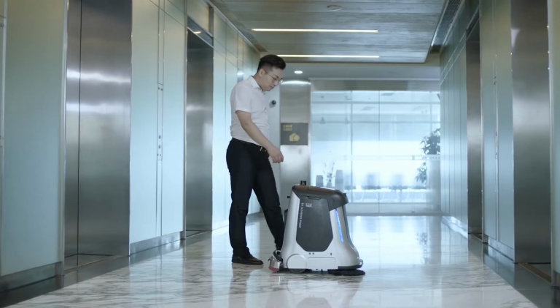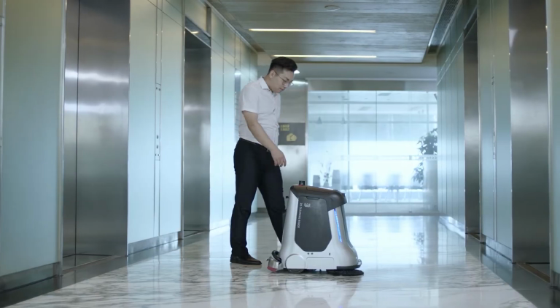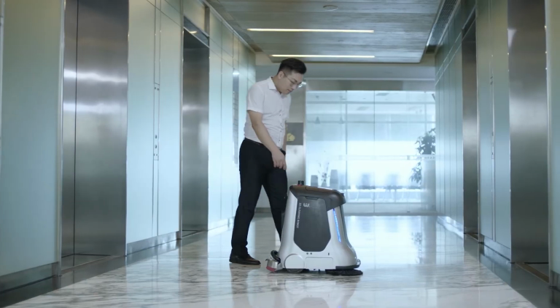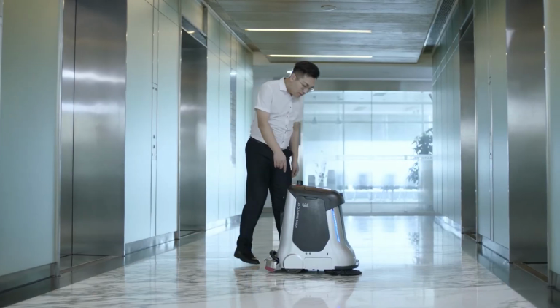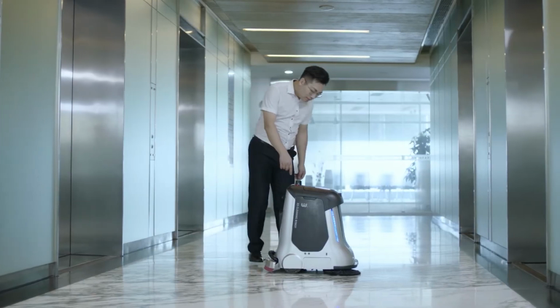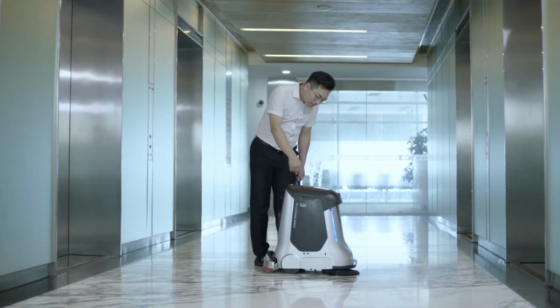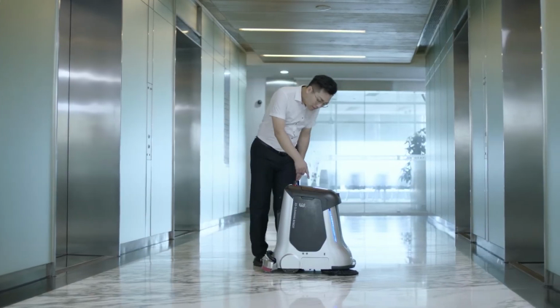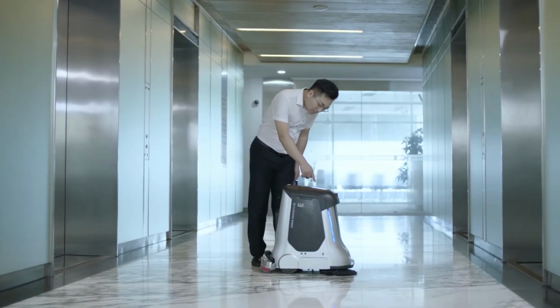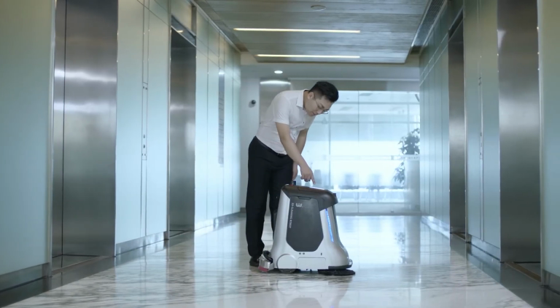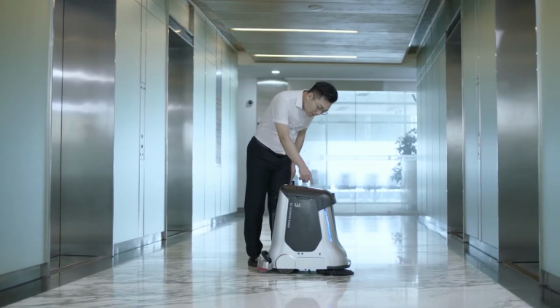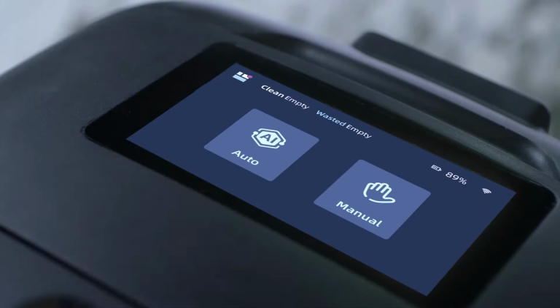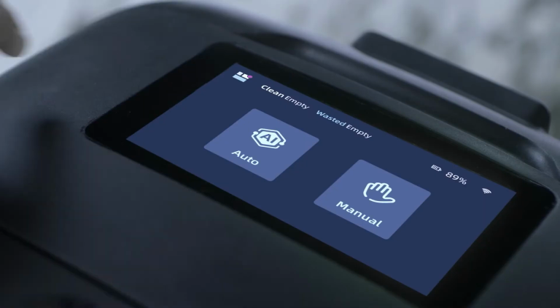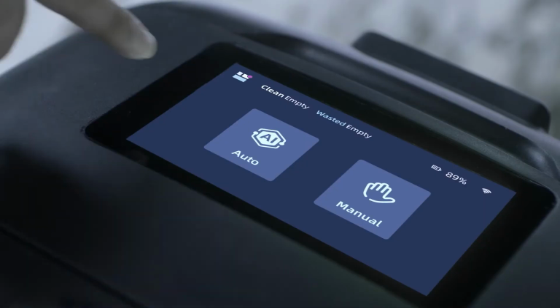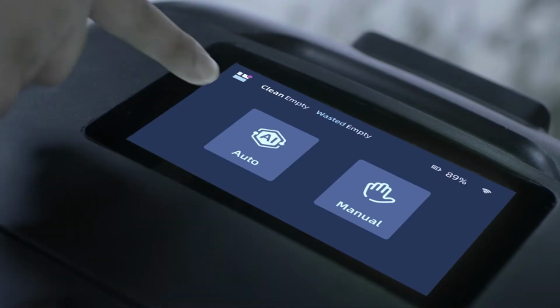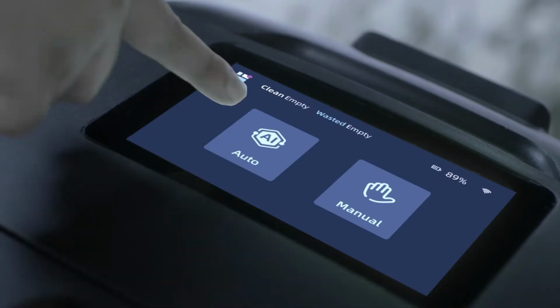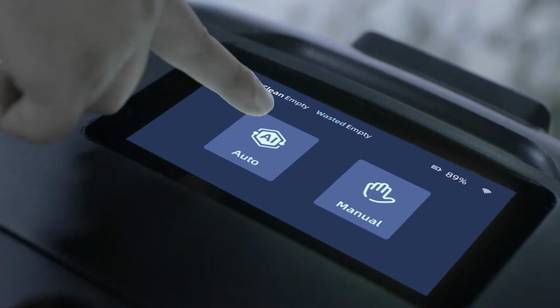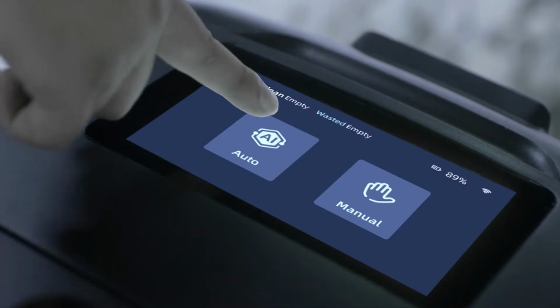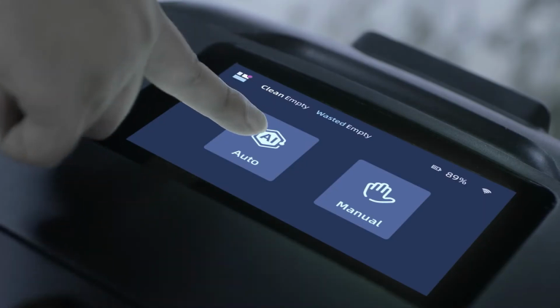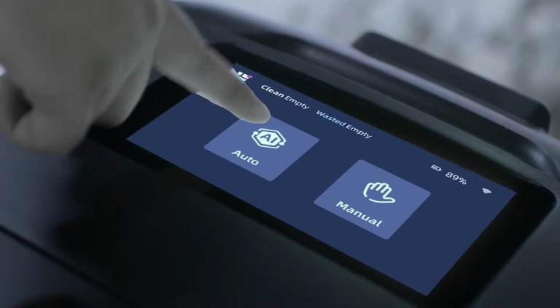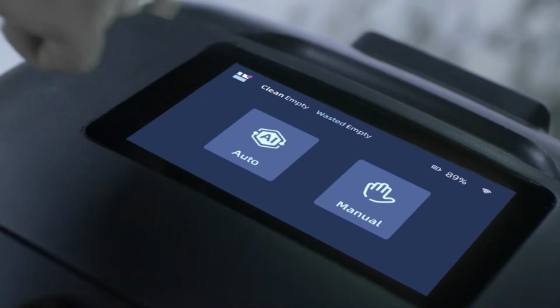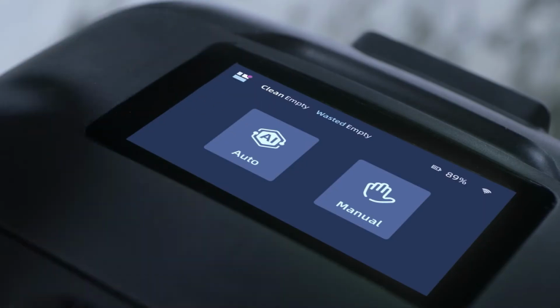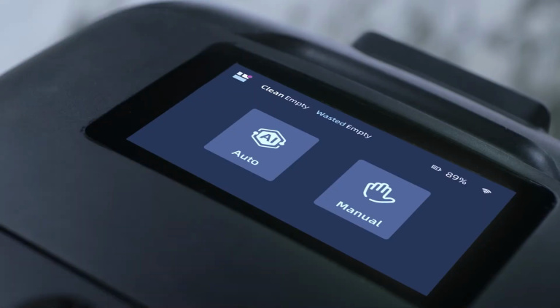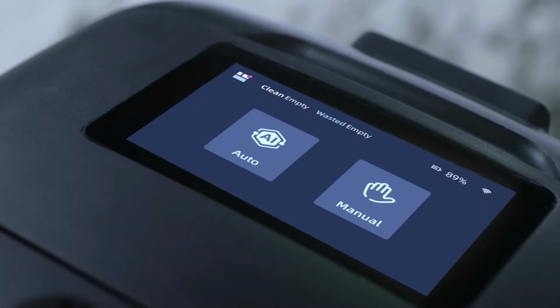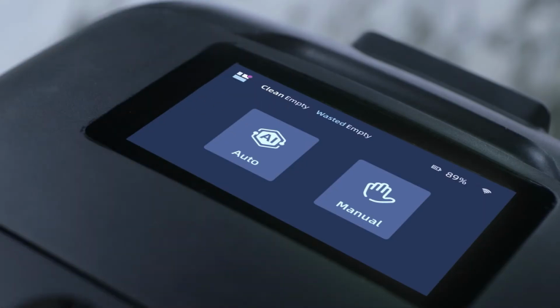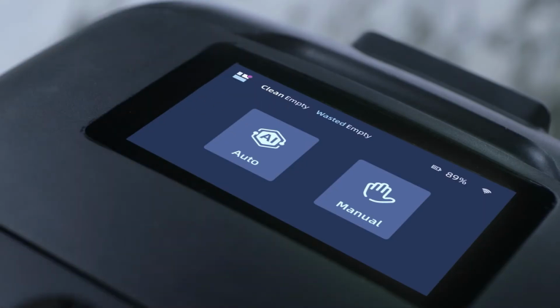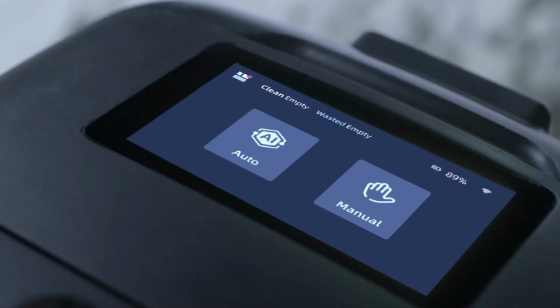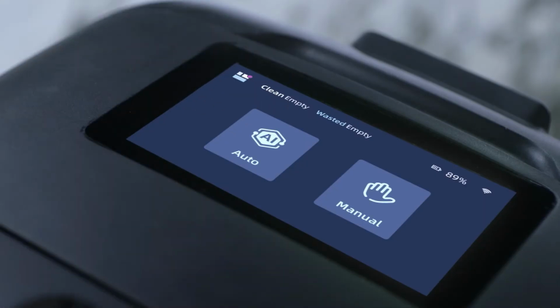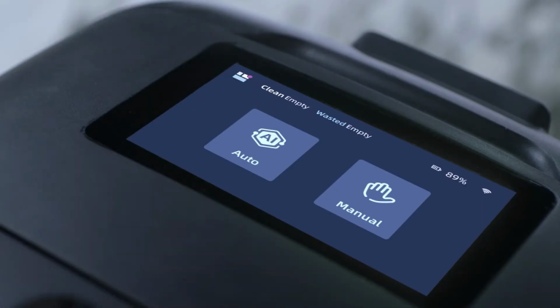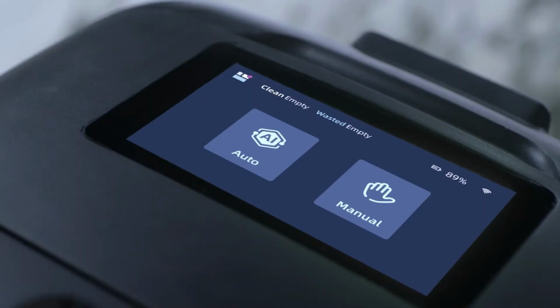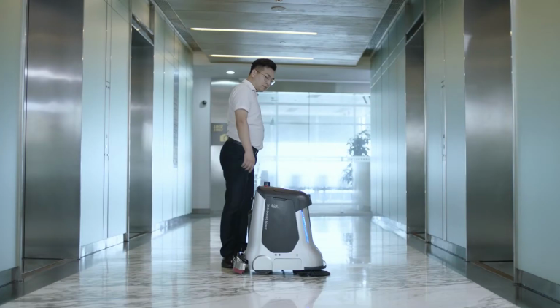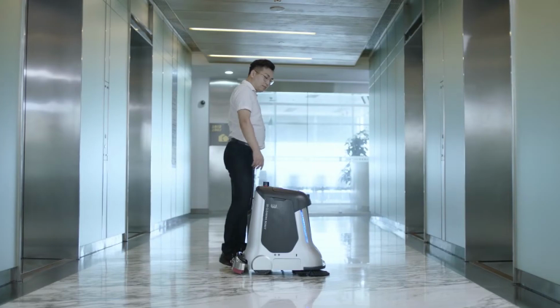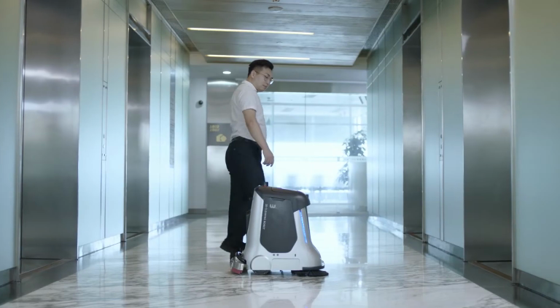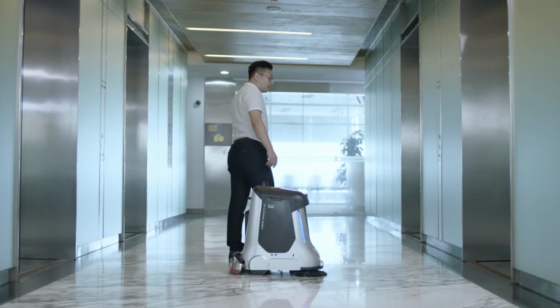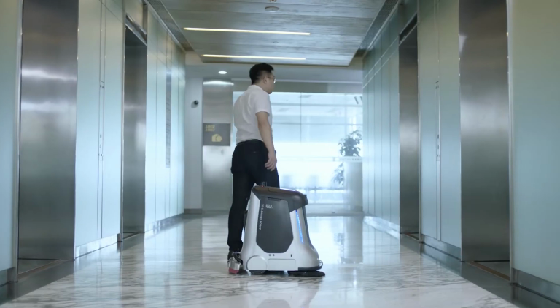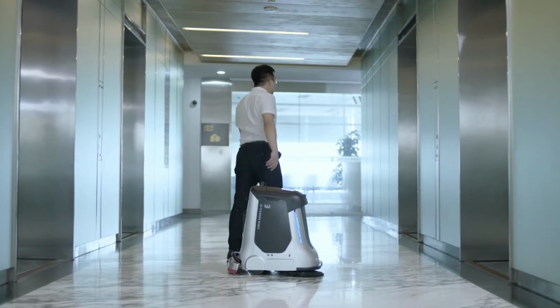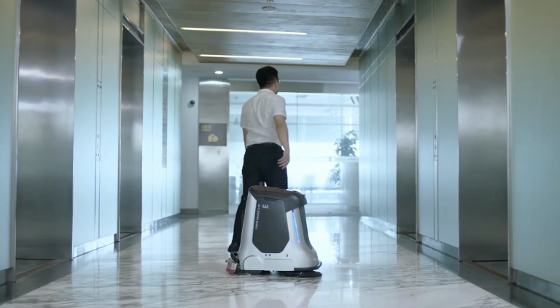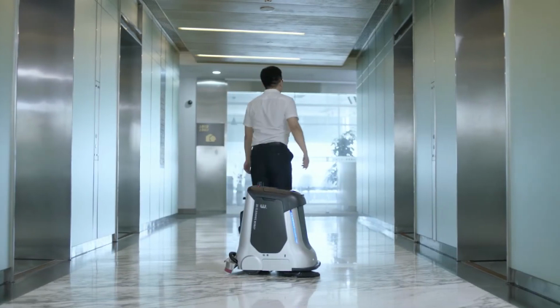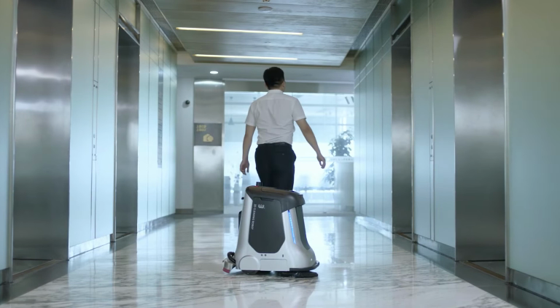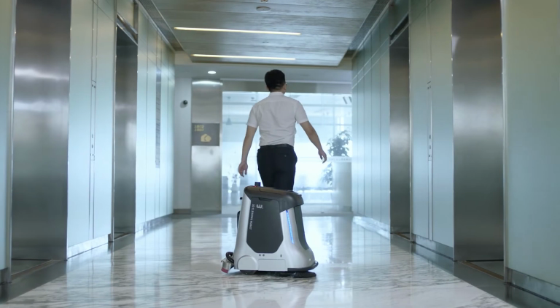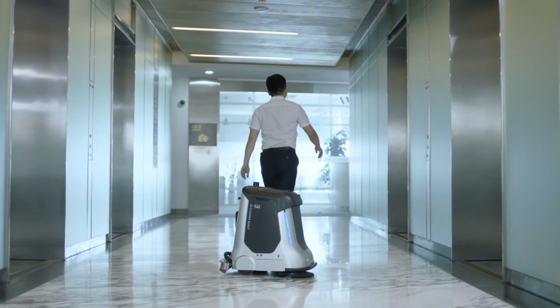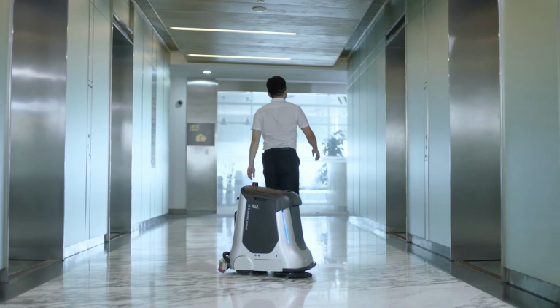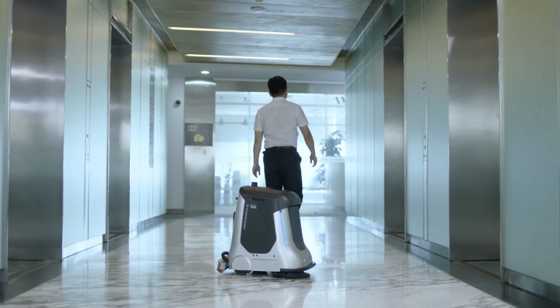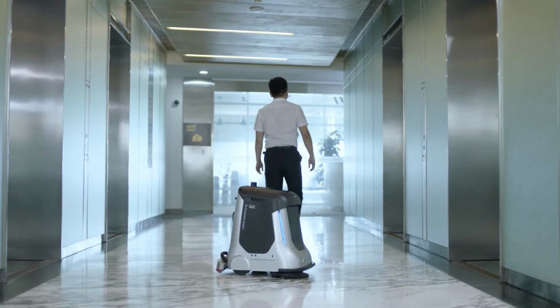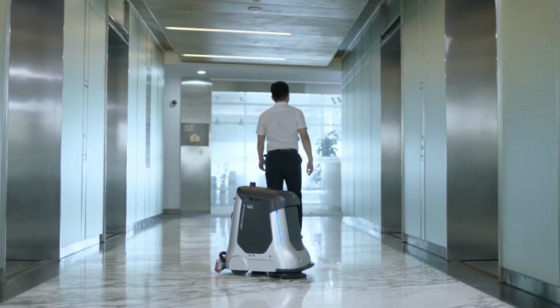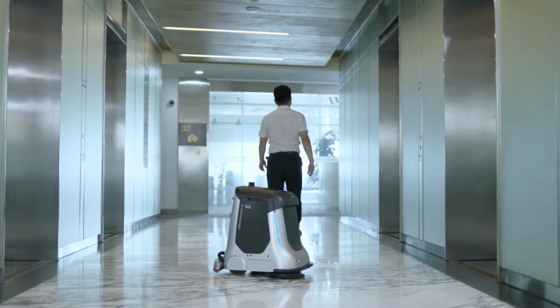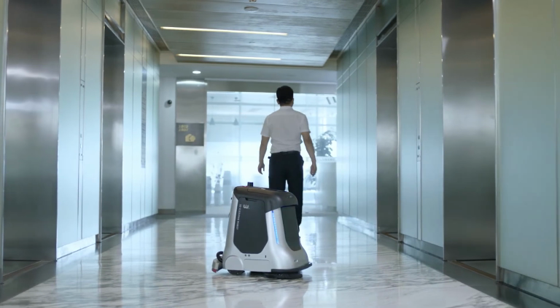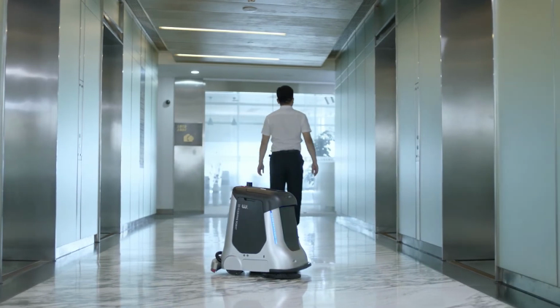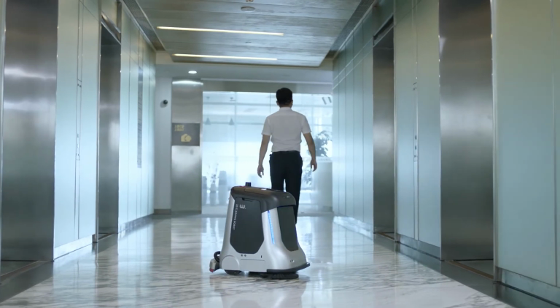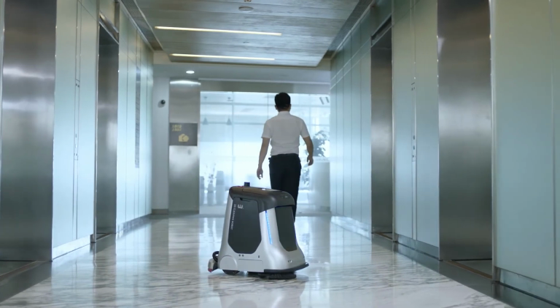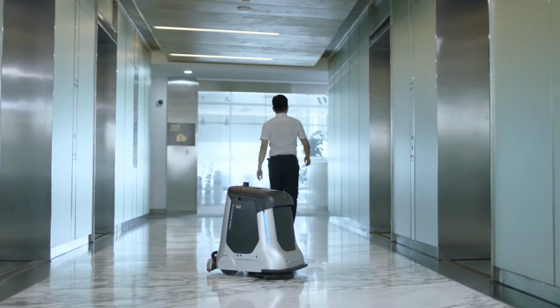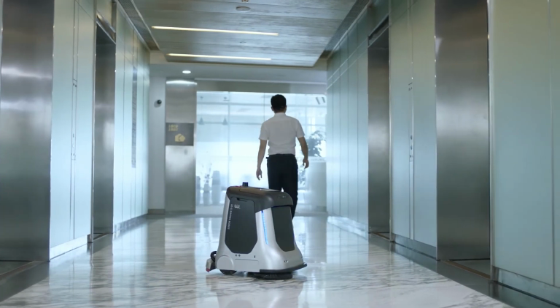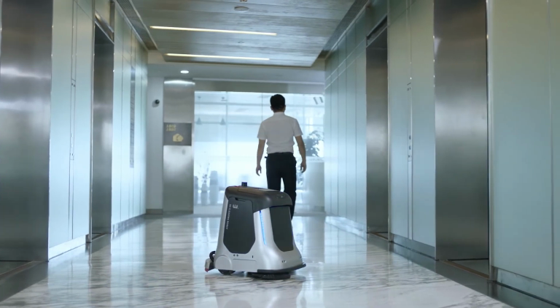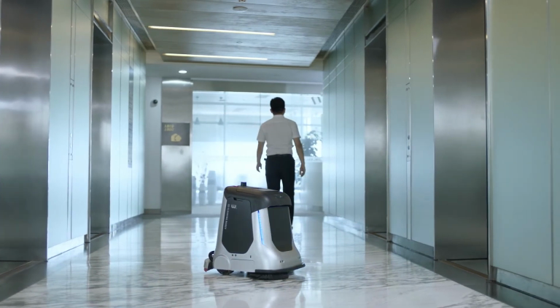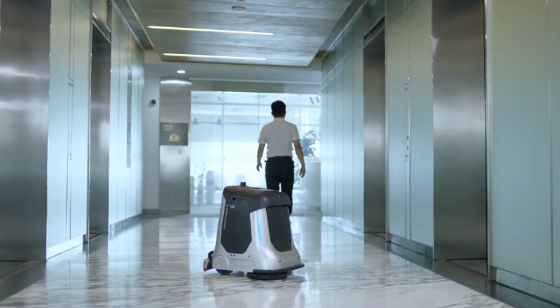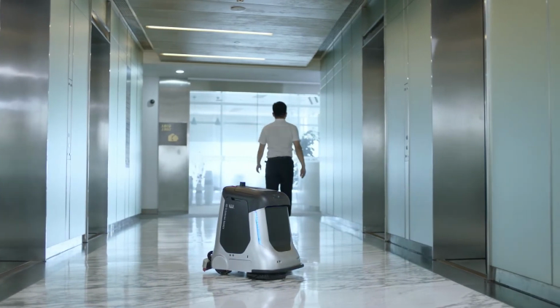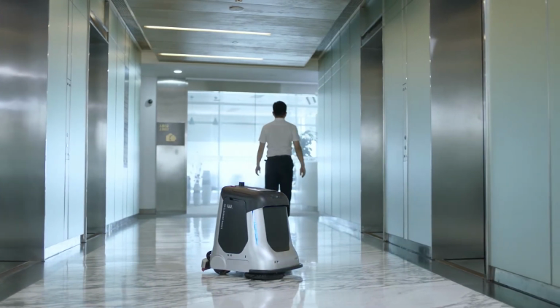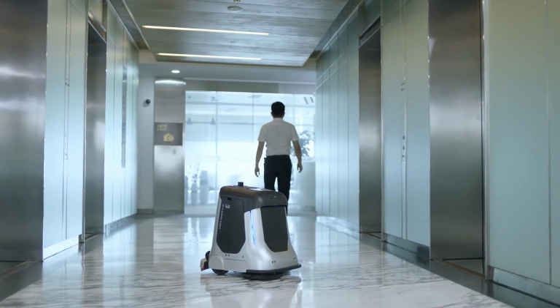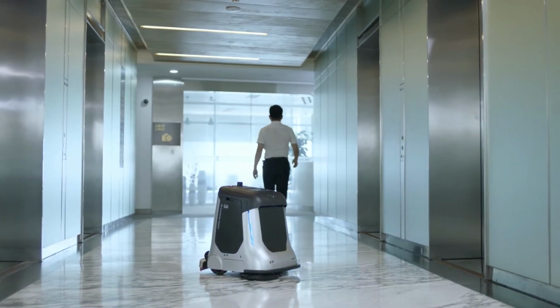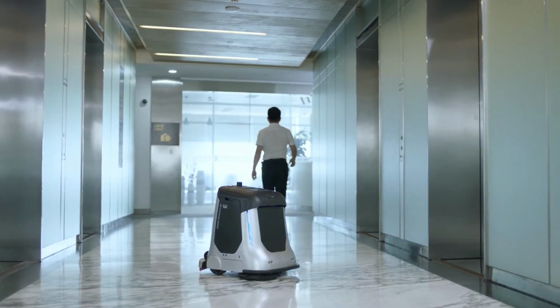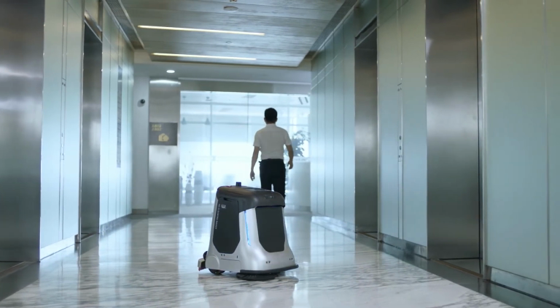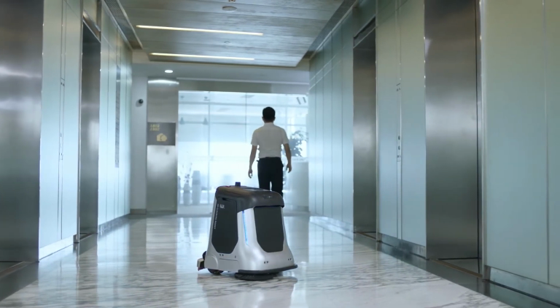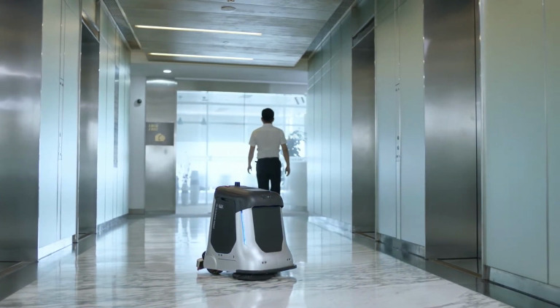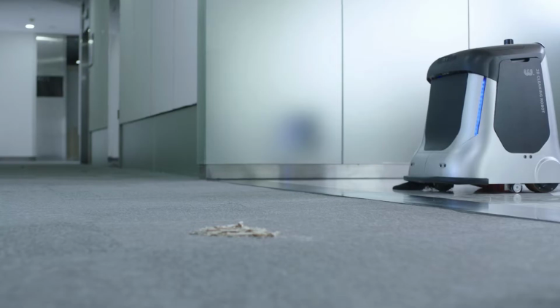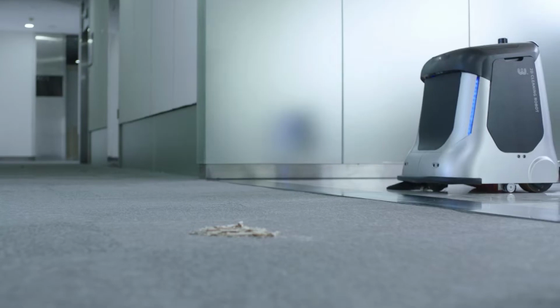One click button to start the task. One robot finishes every cleaning process without human intervention.